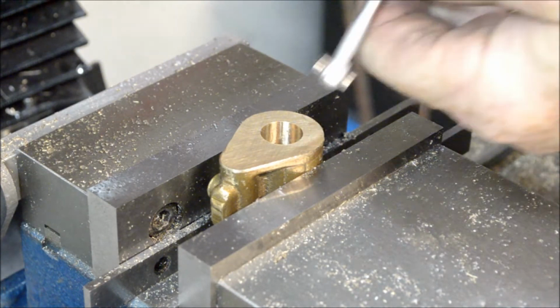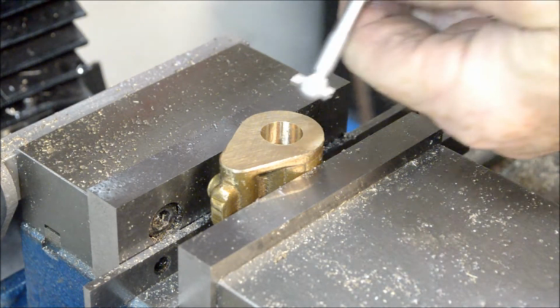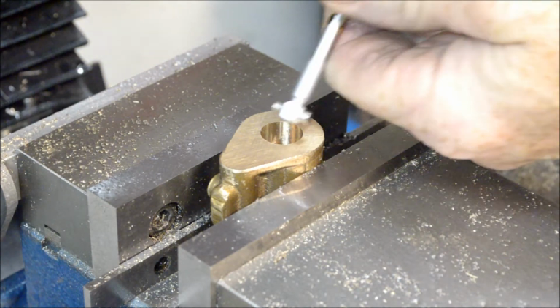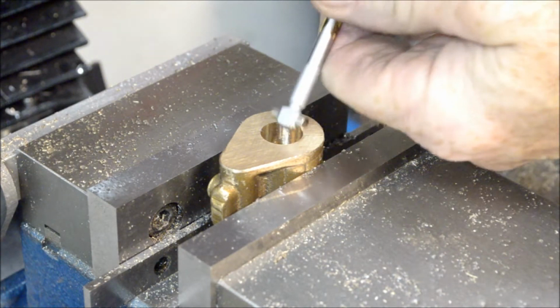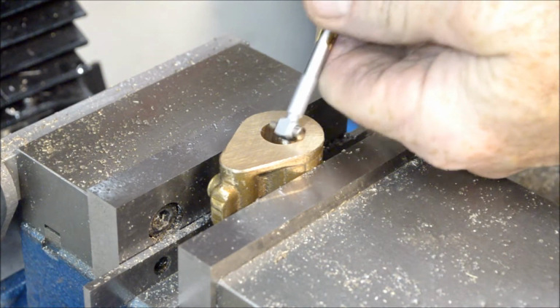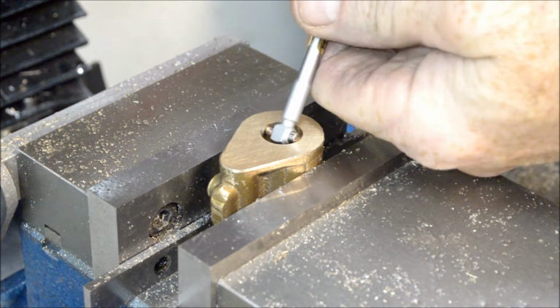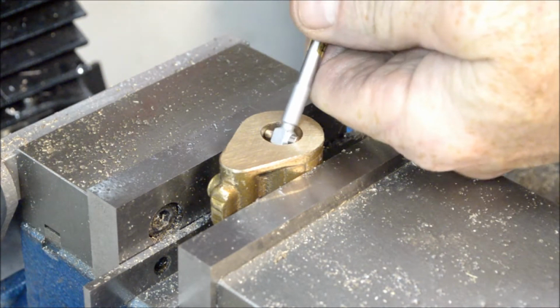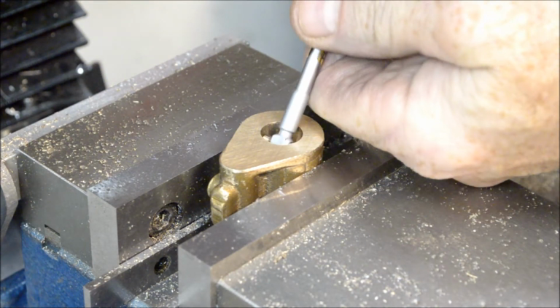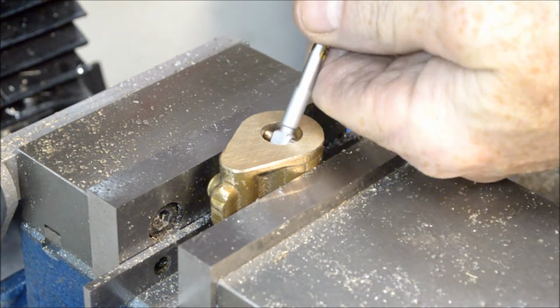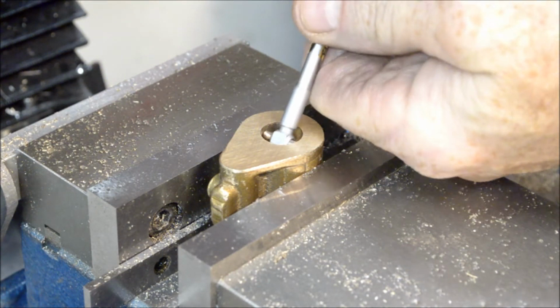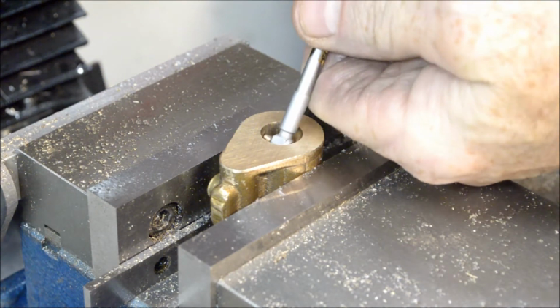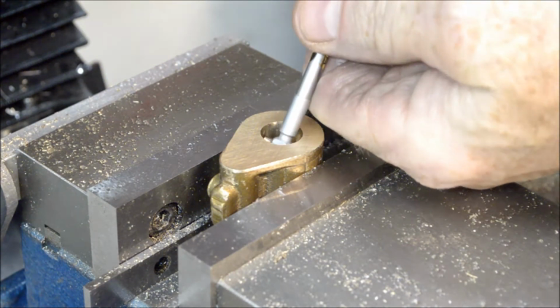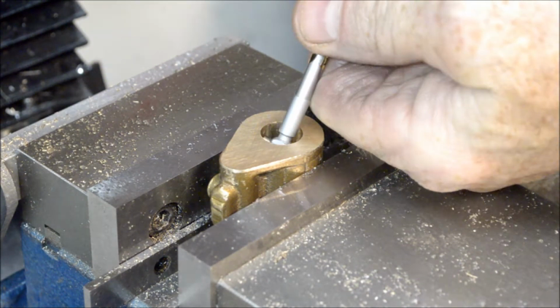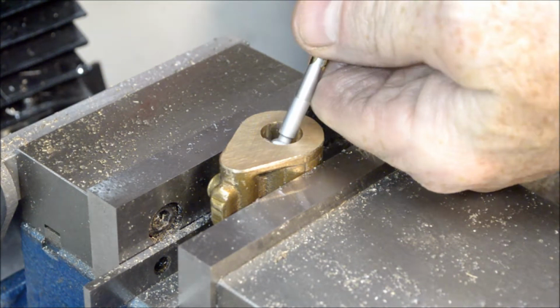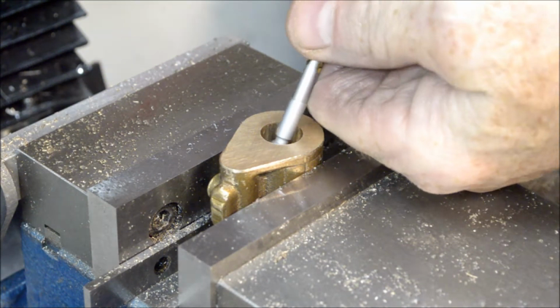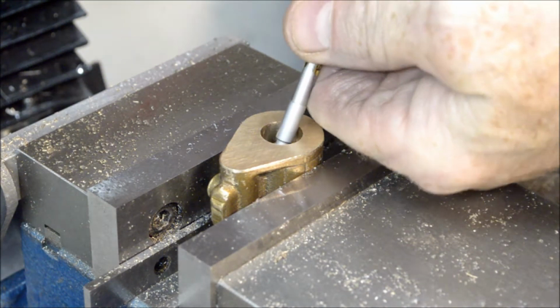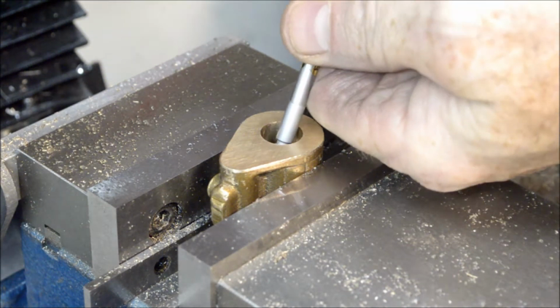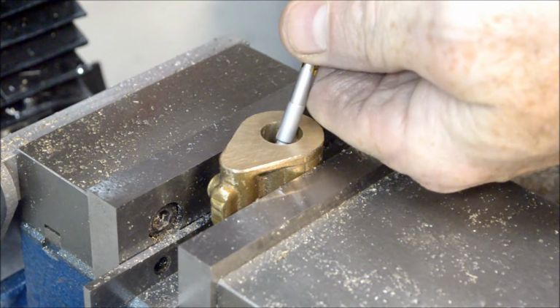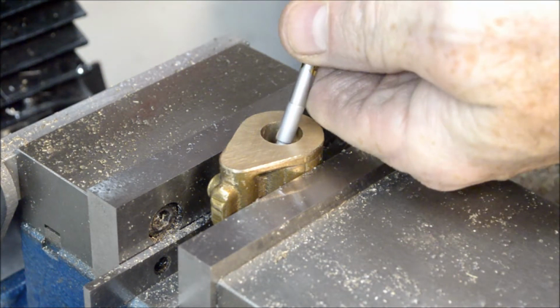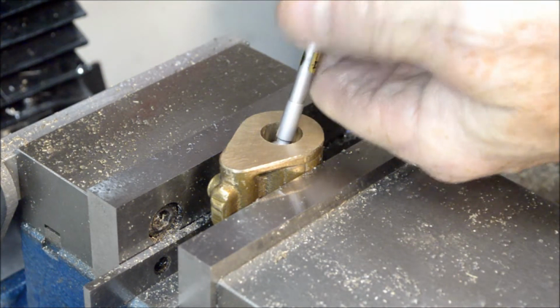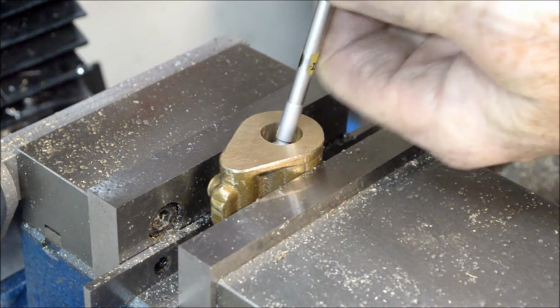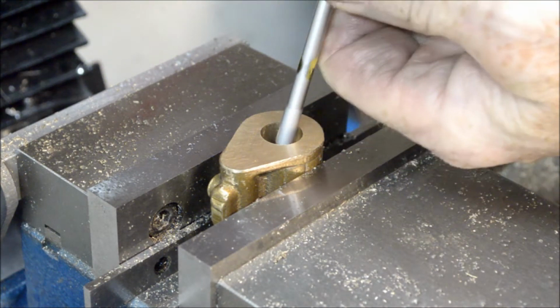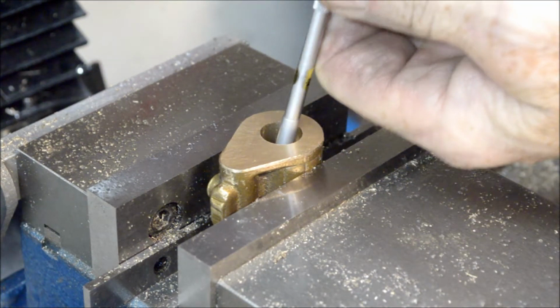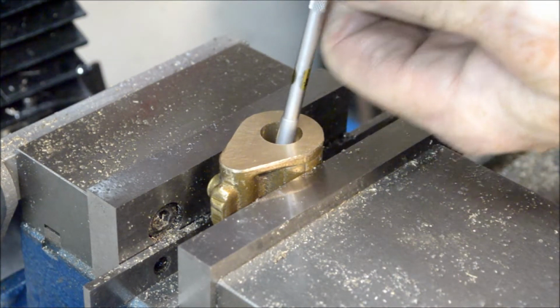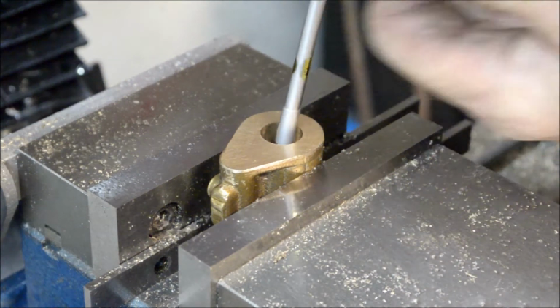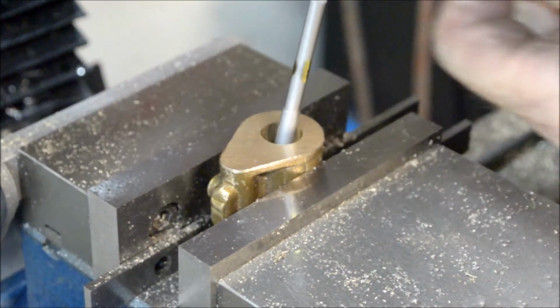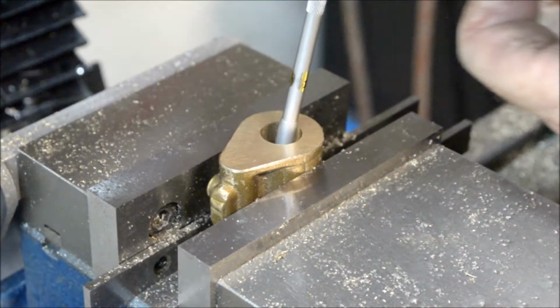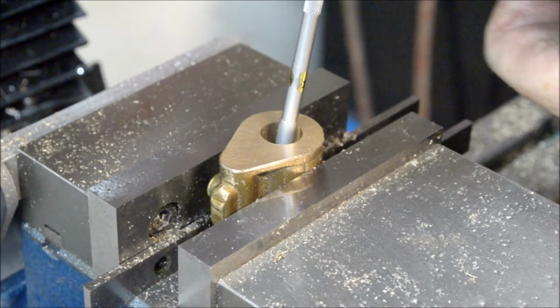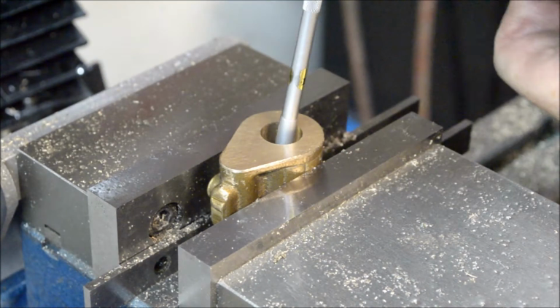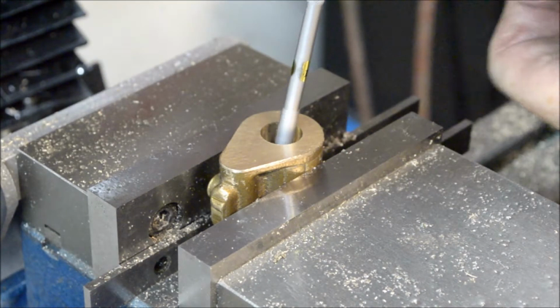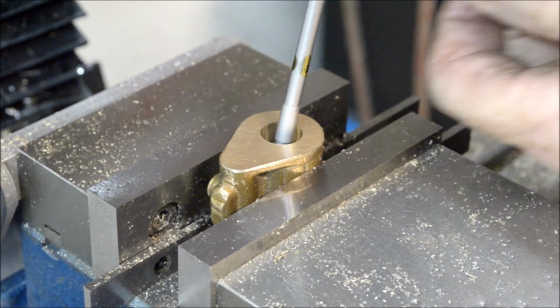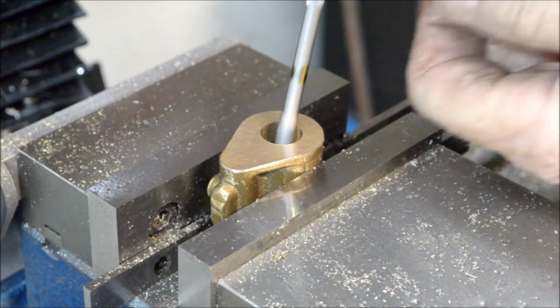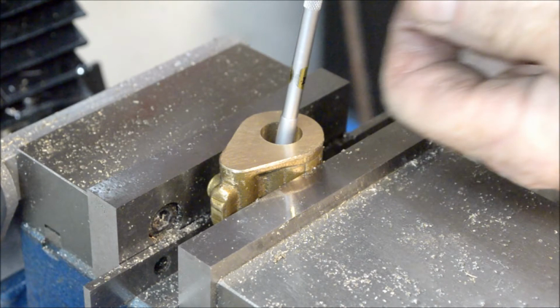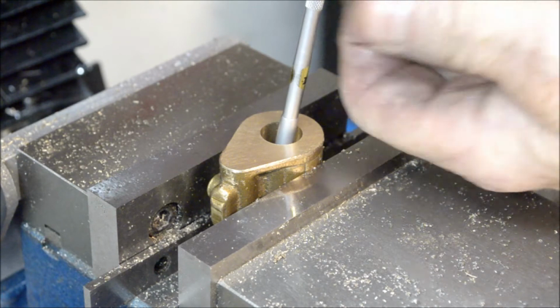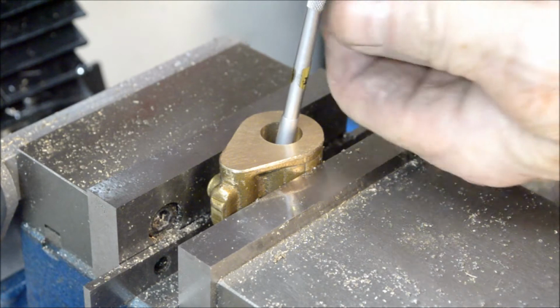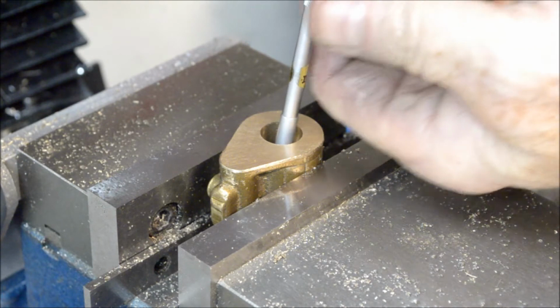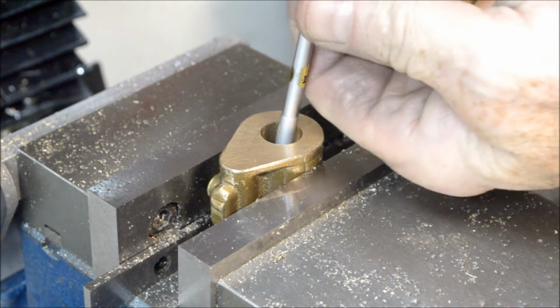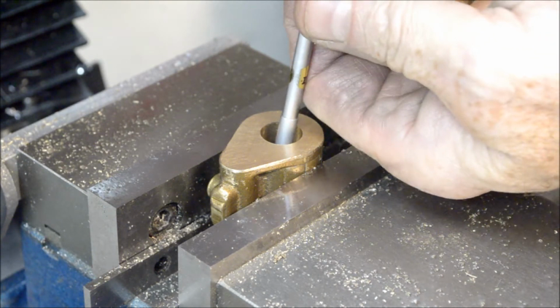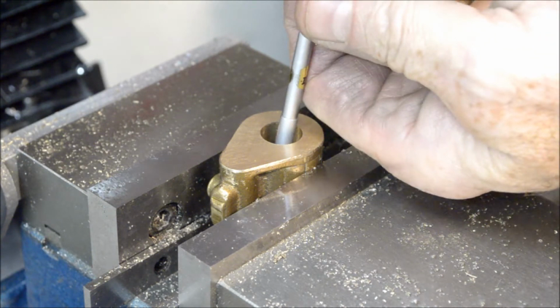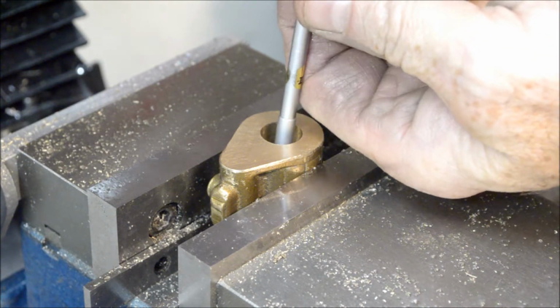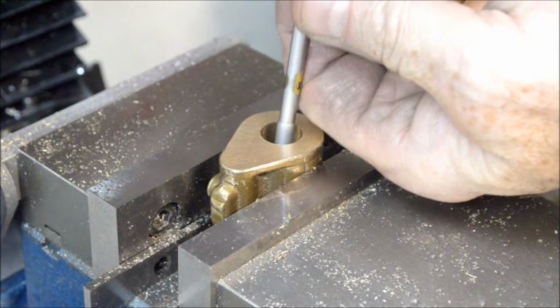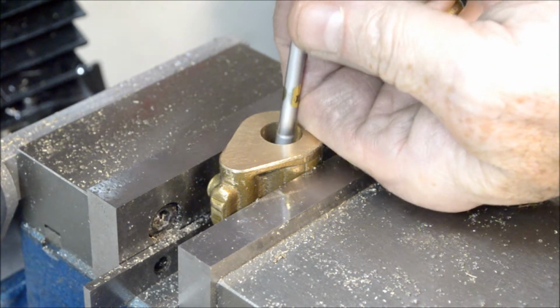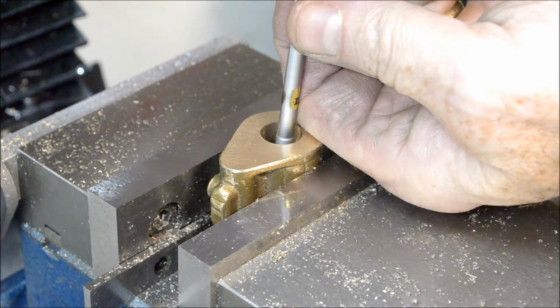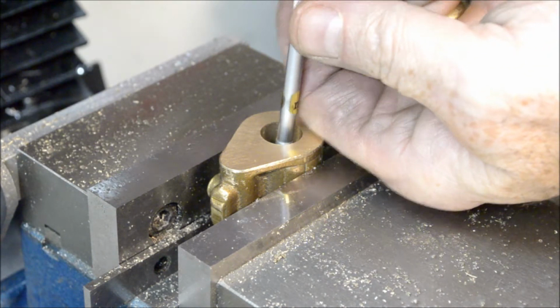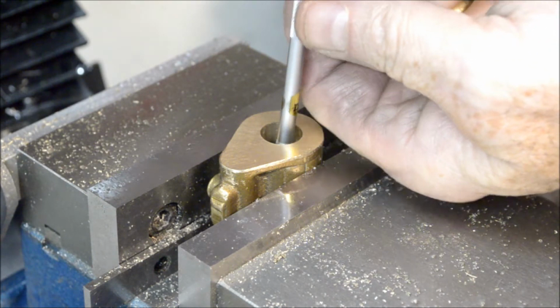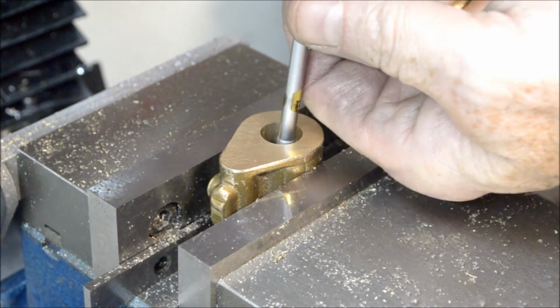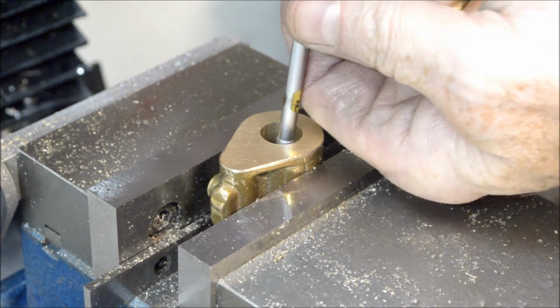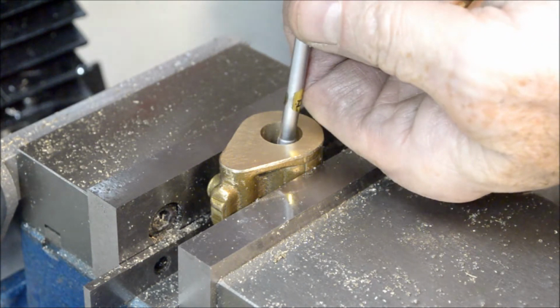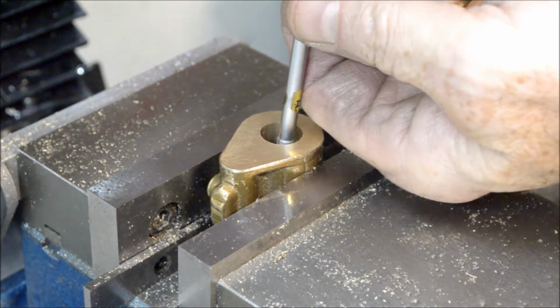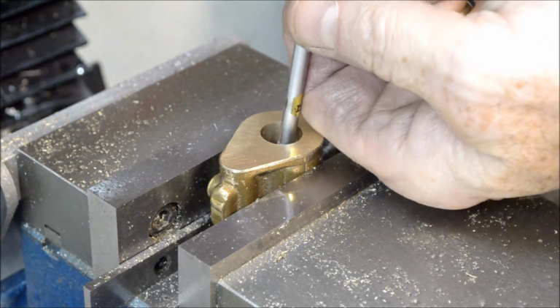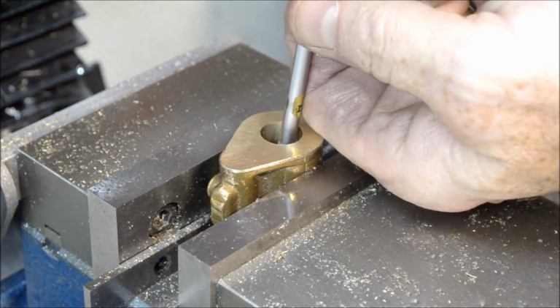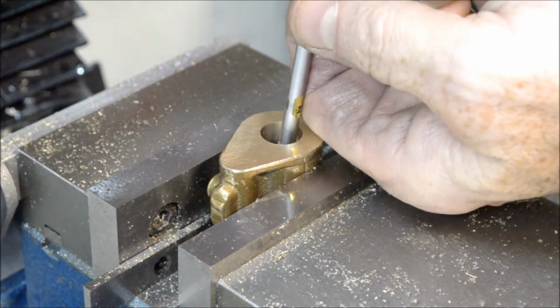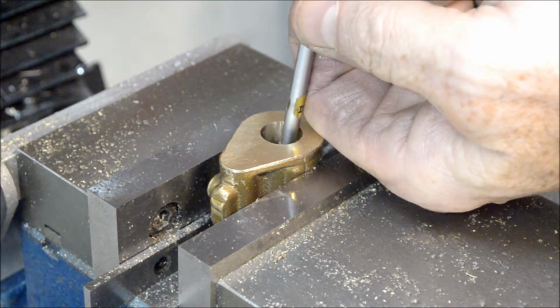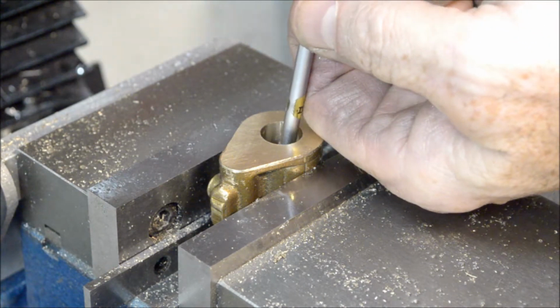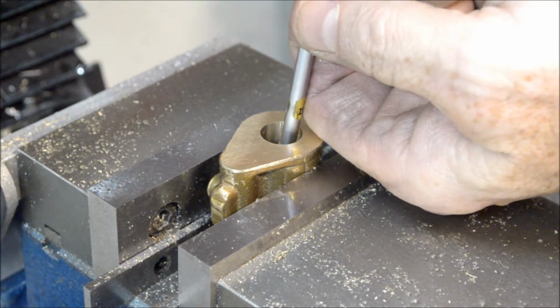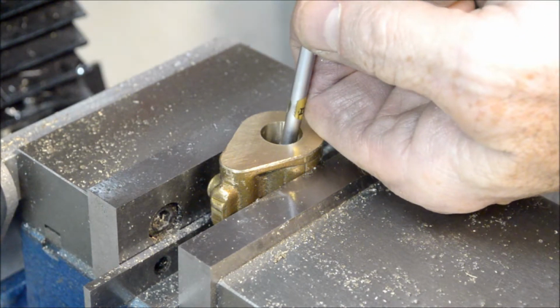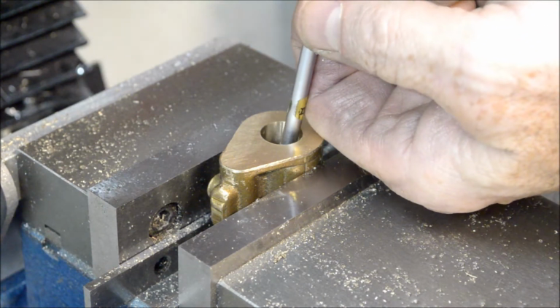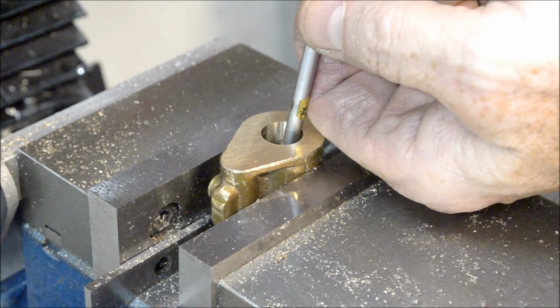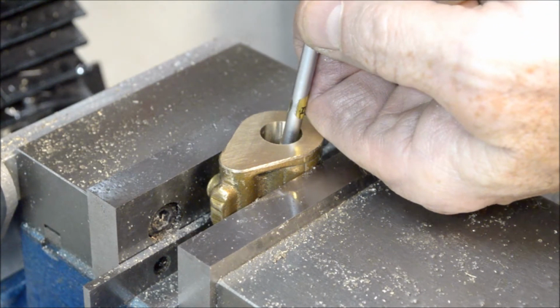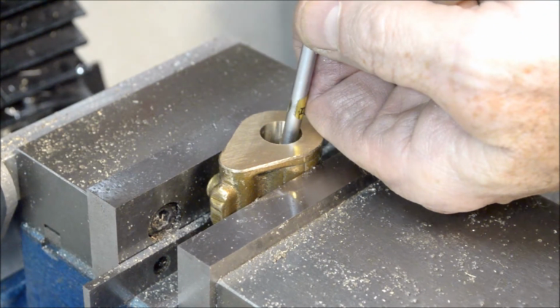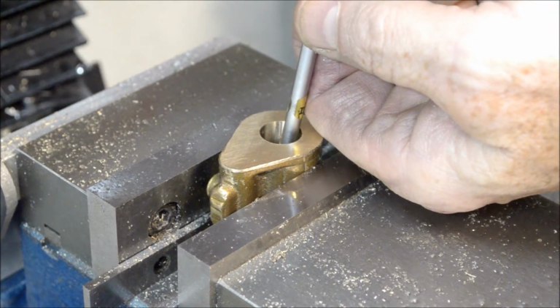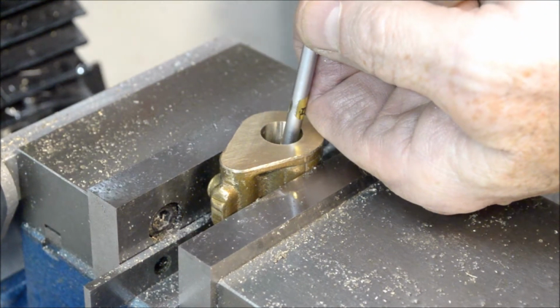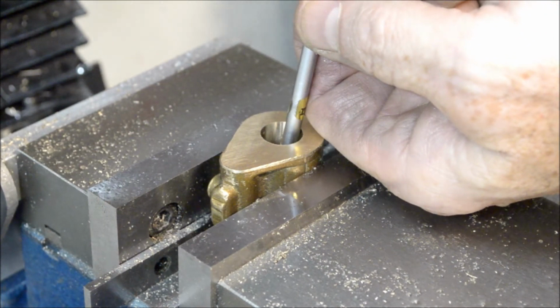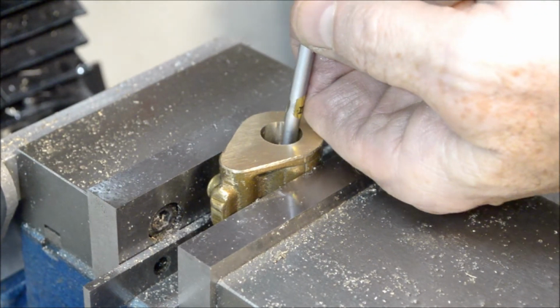I made the last pass for the cylinder. Let's get this out of the way.